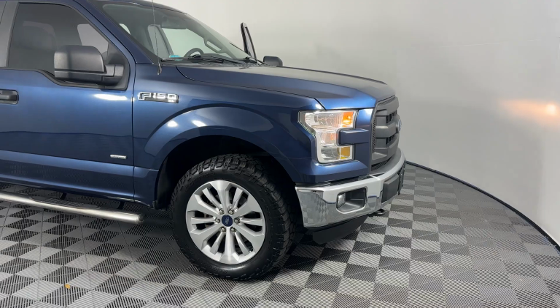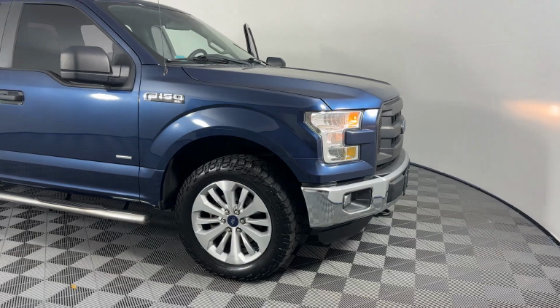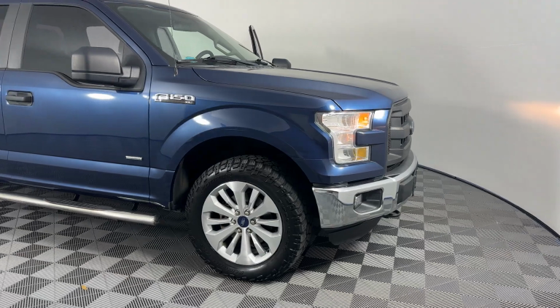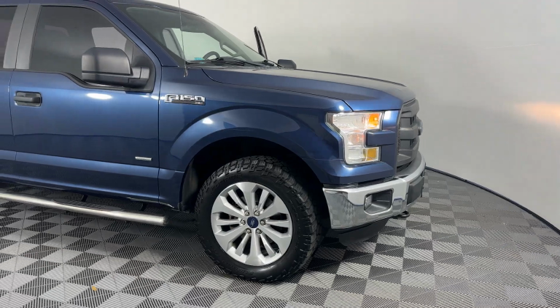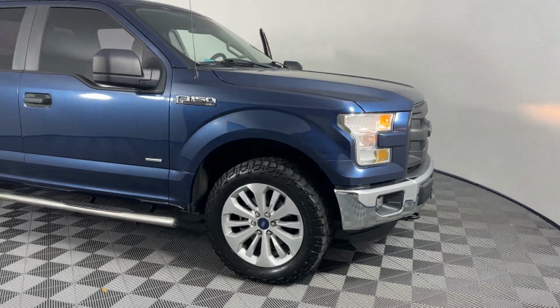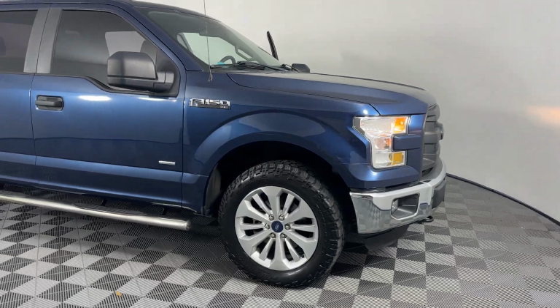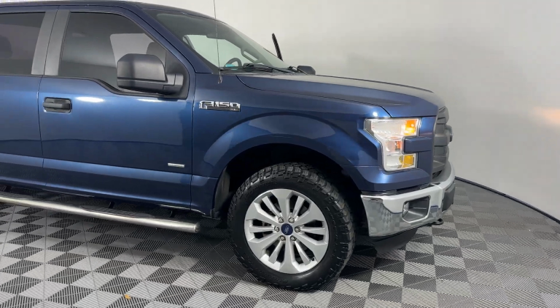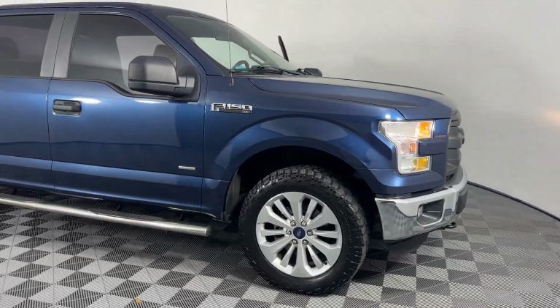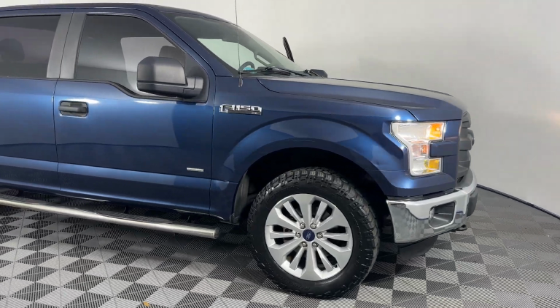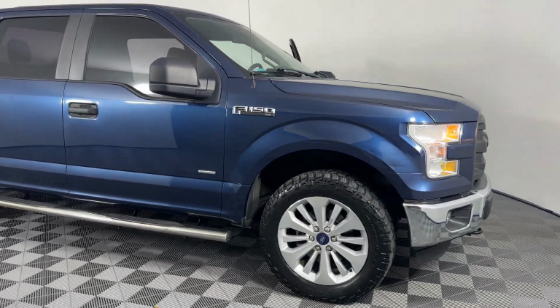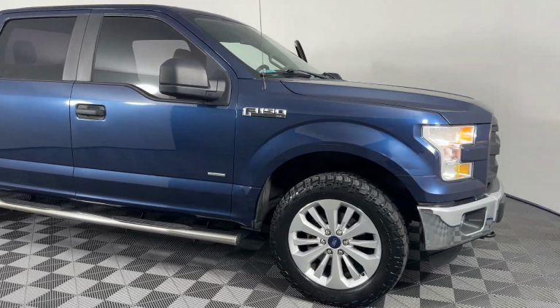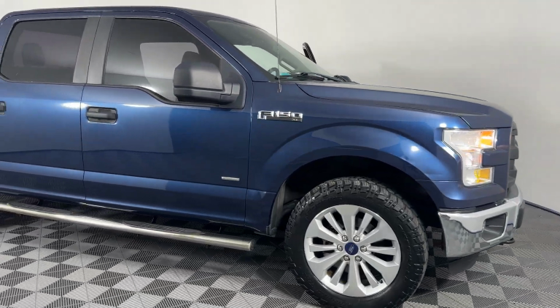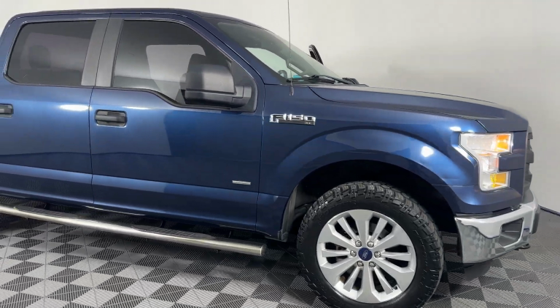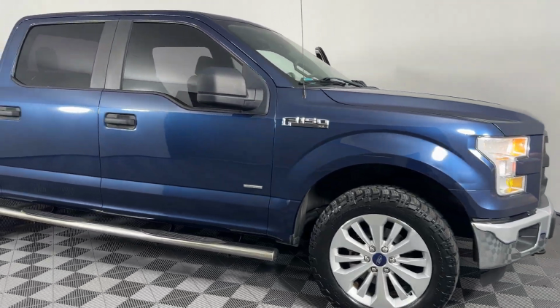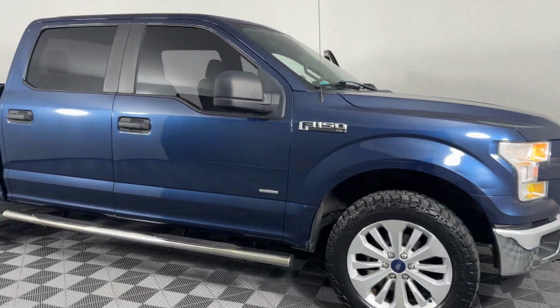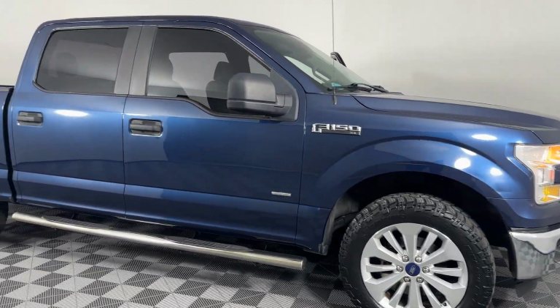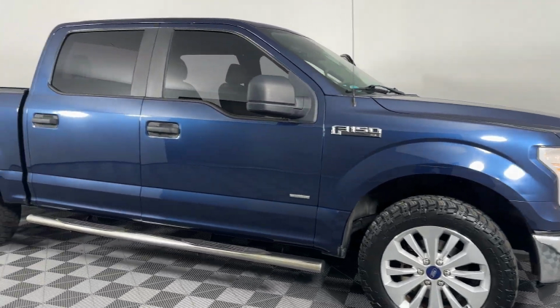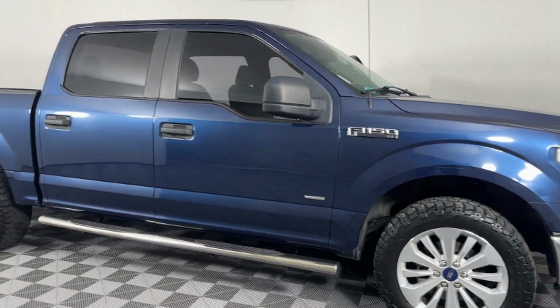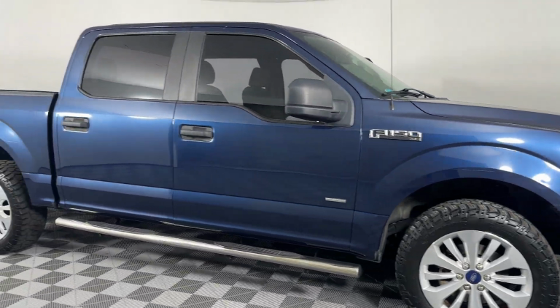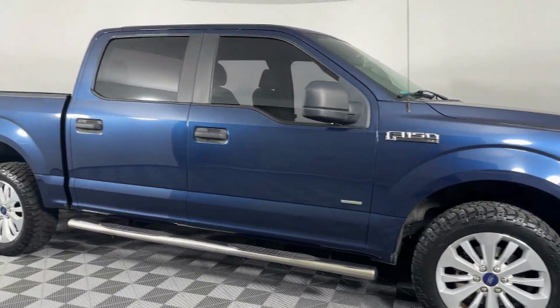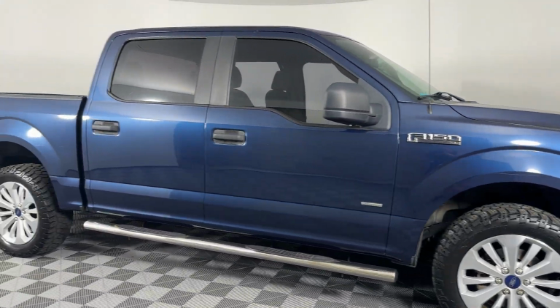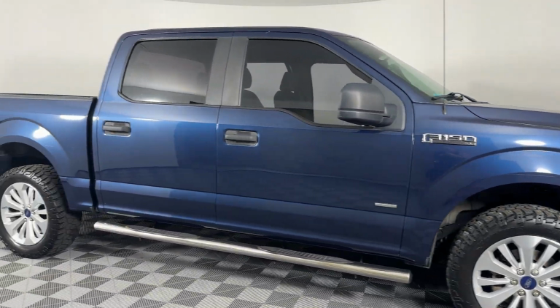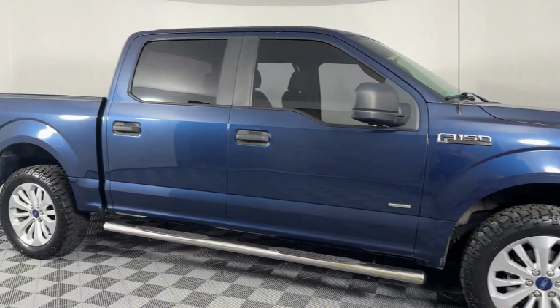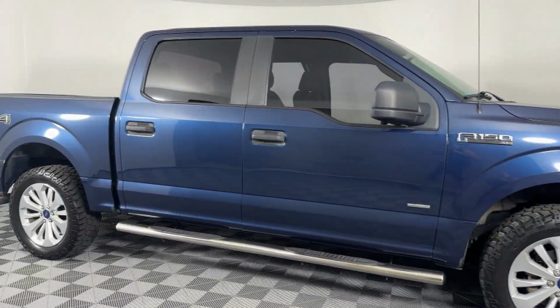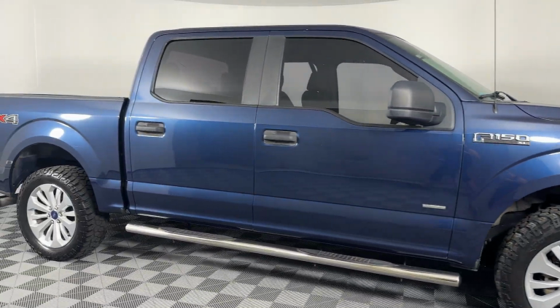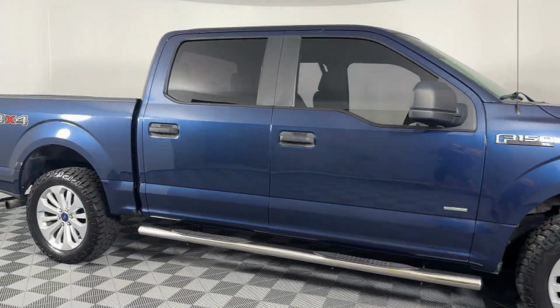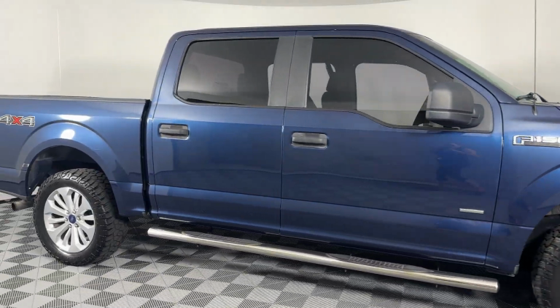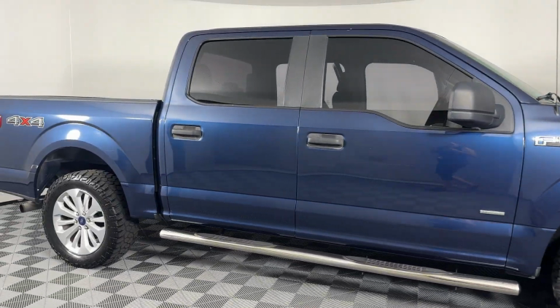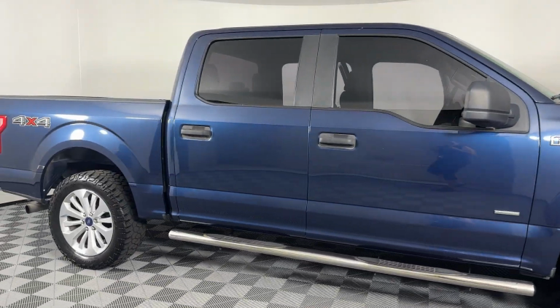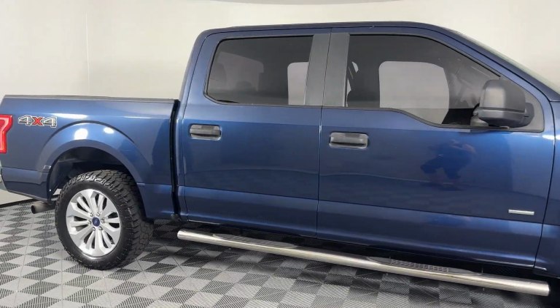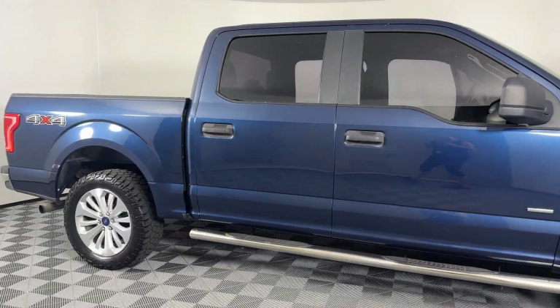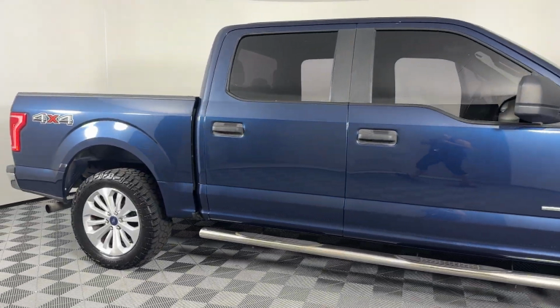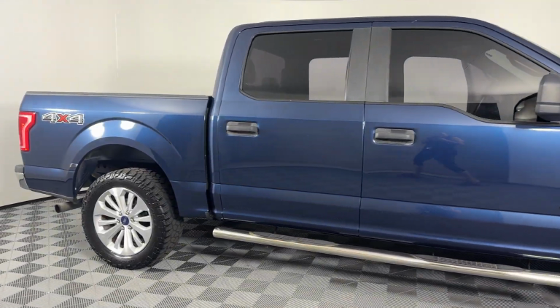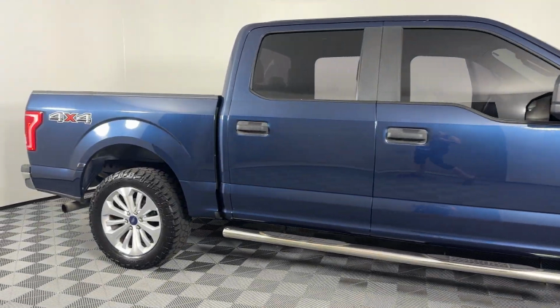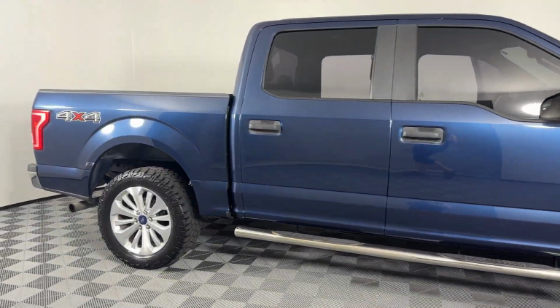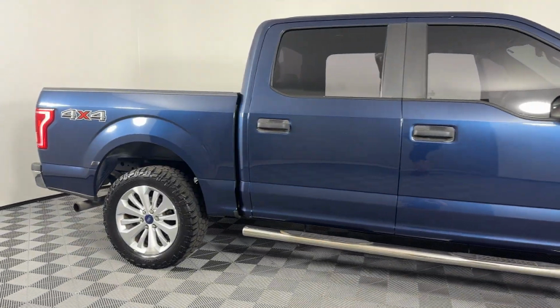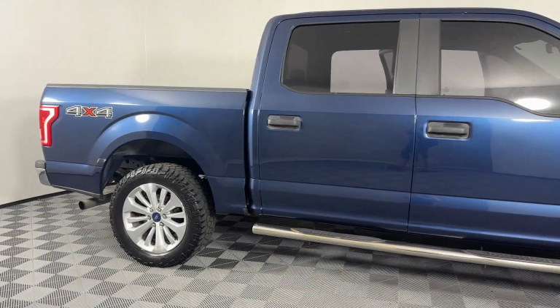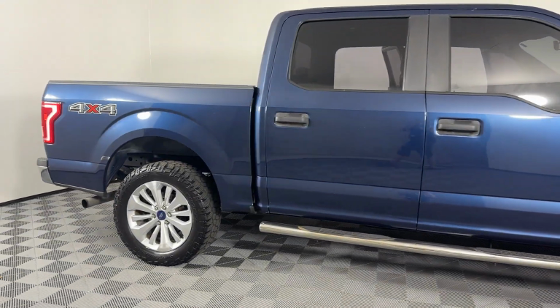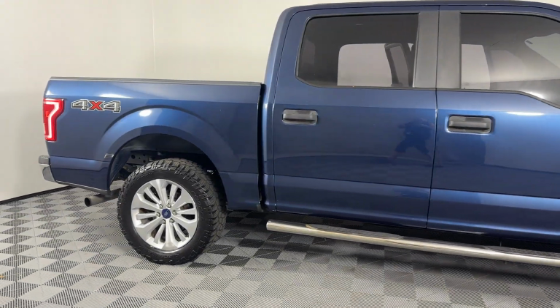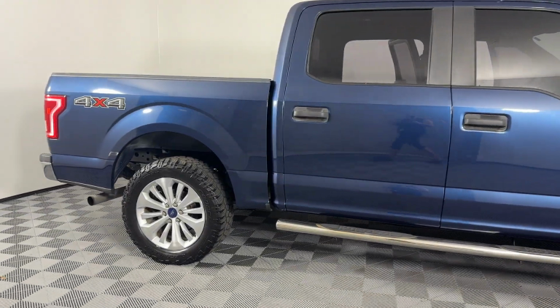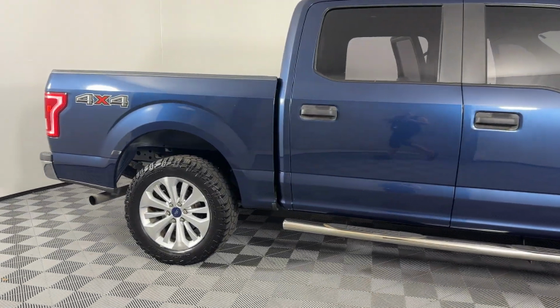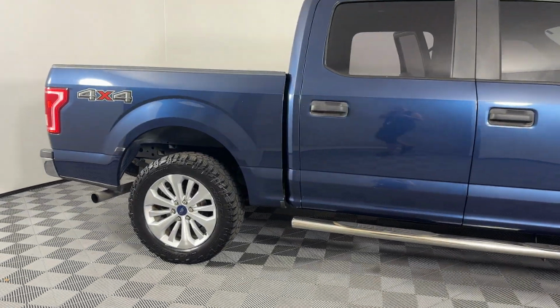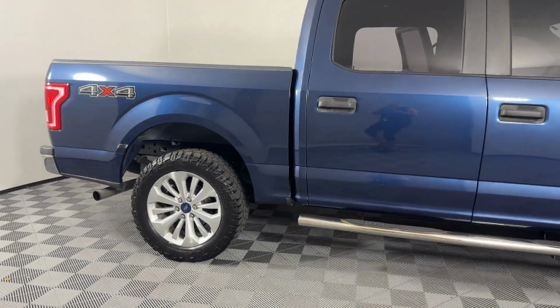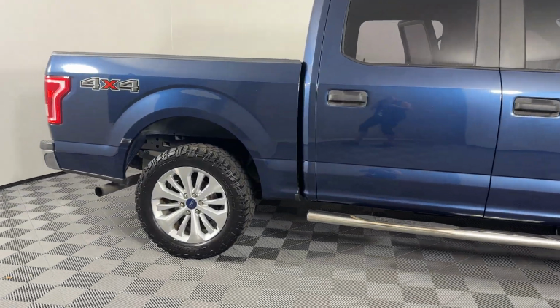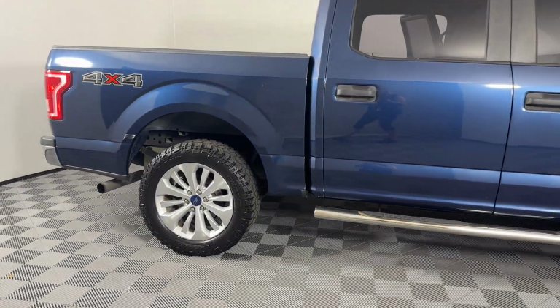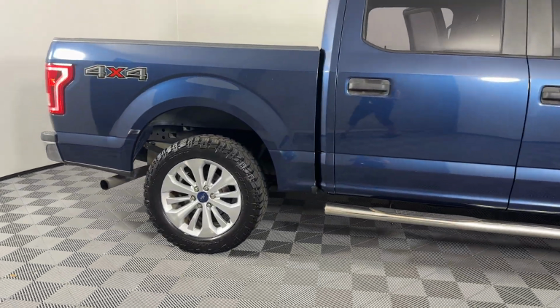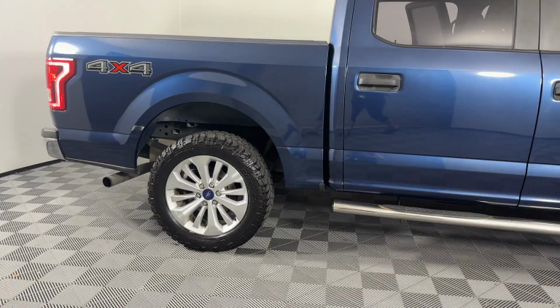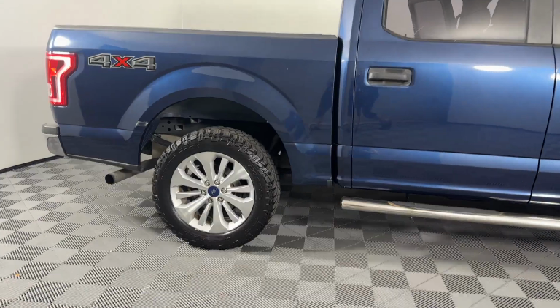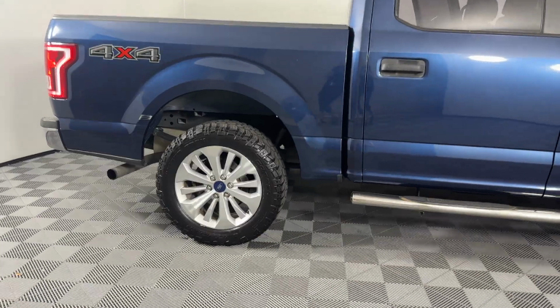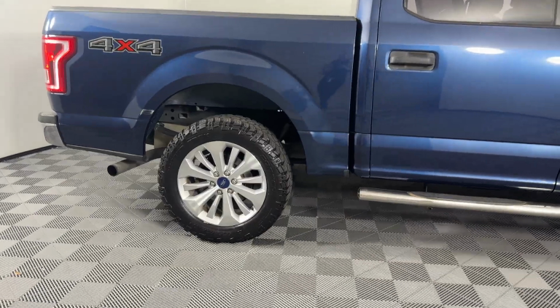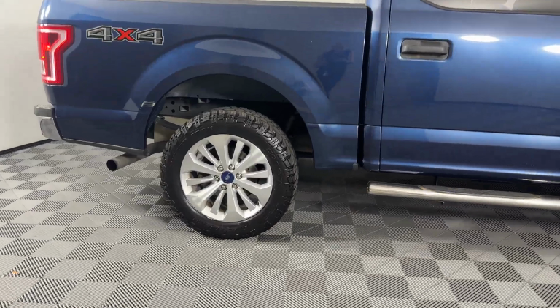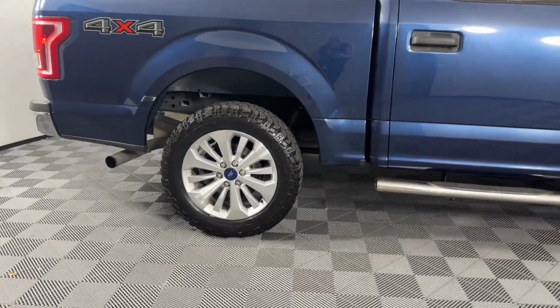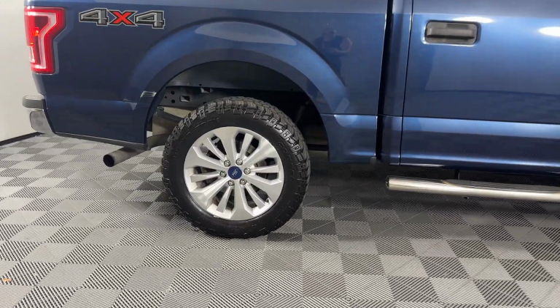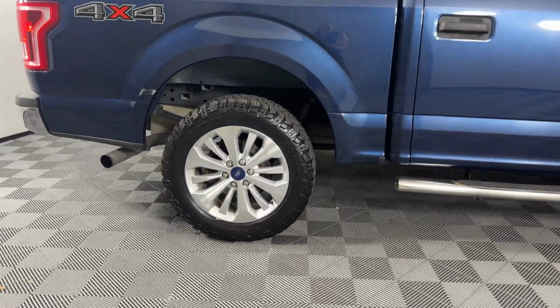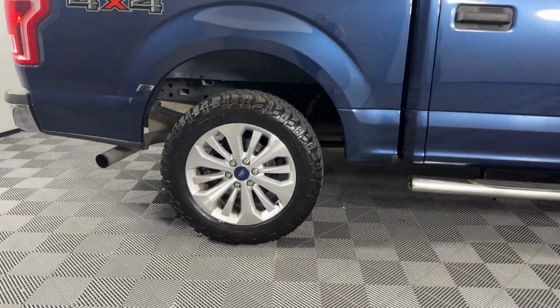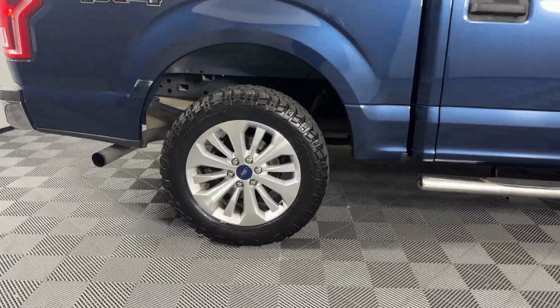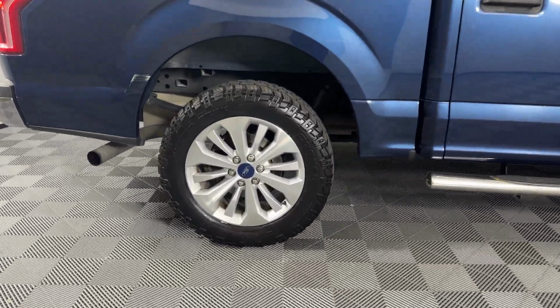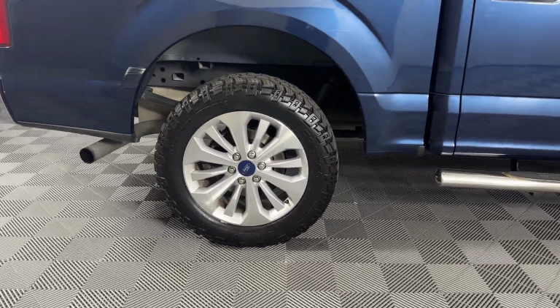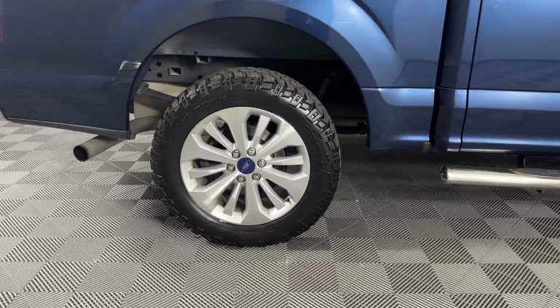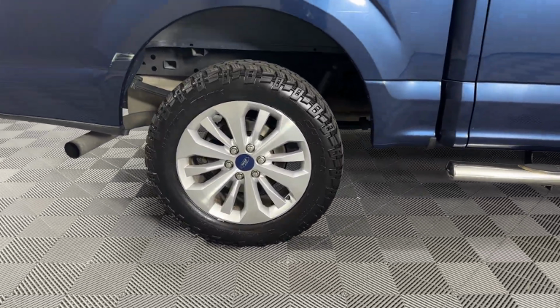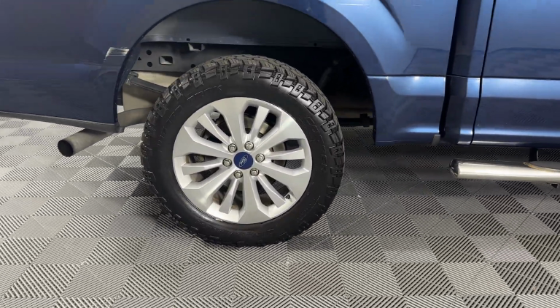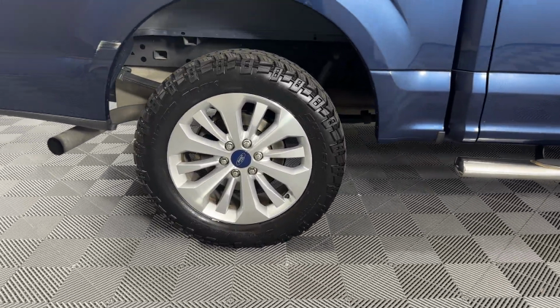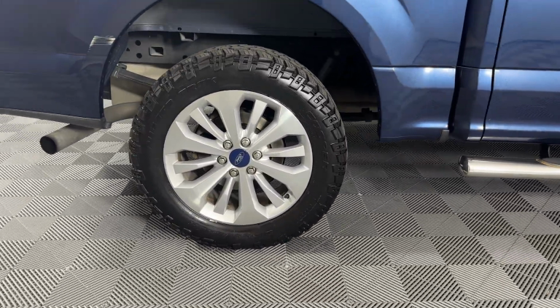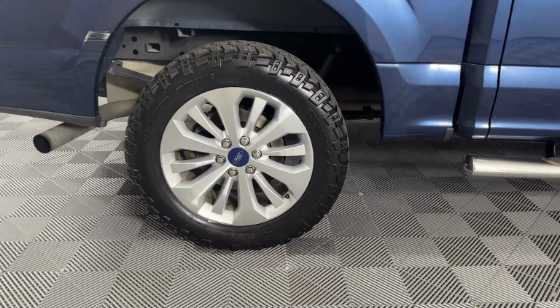2016 Ford F-150. If you're looking for extras, look no further than these built-in features.